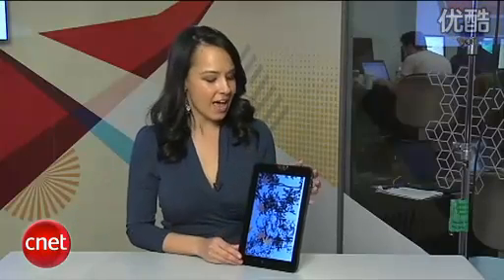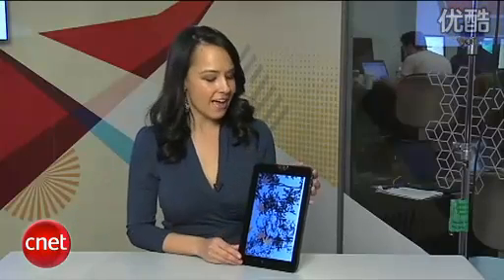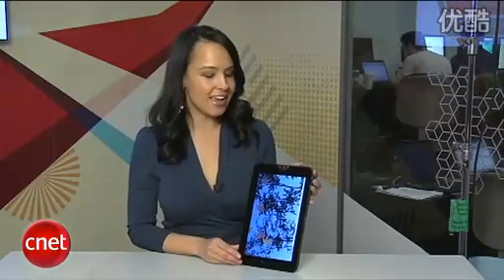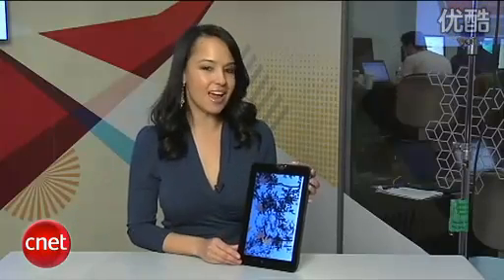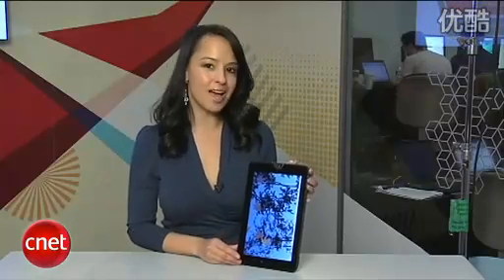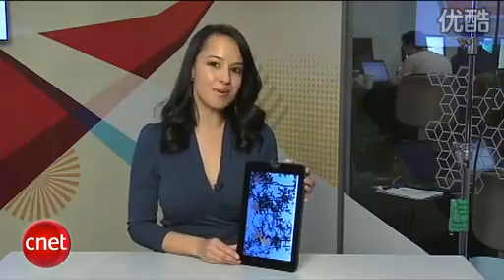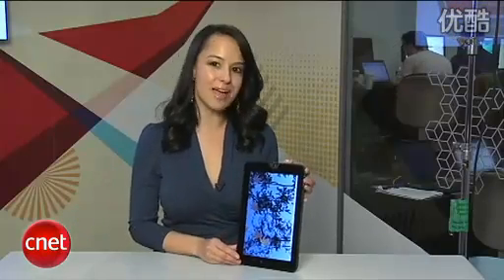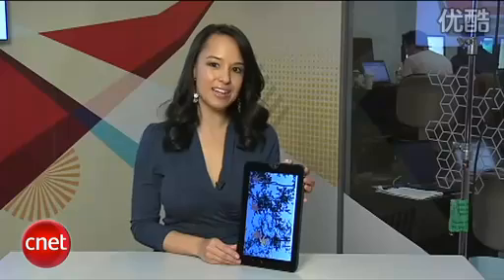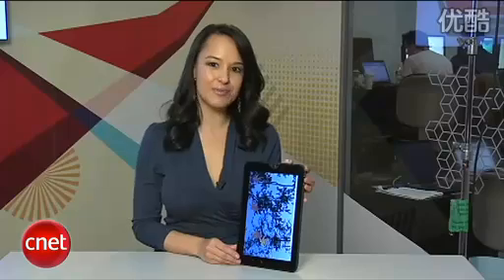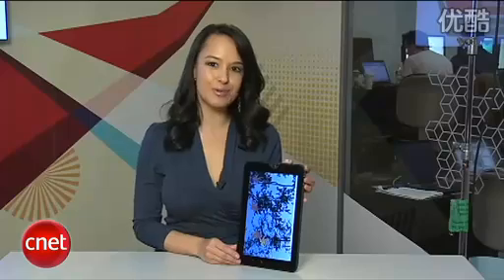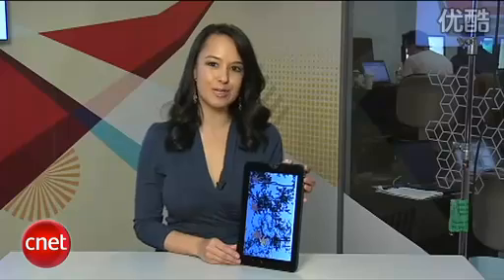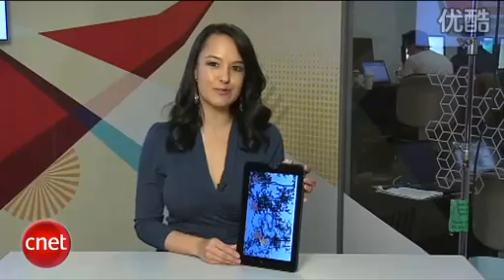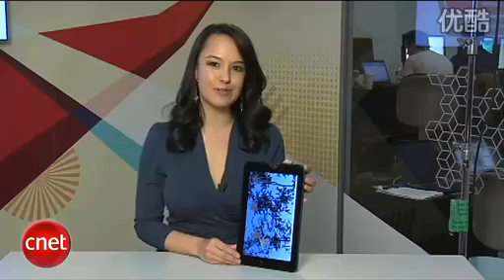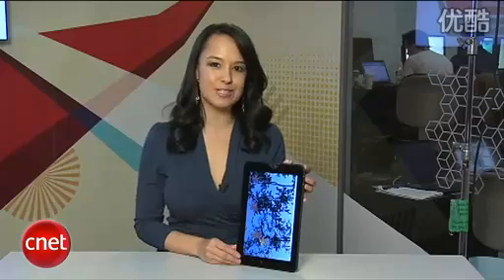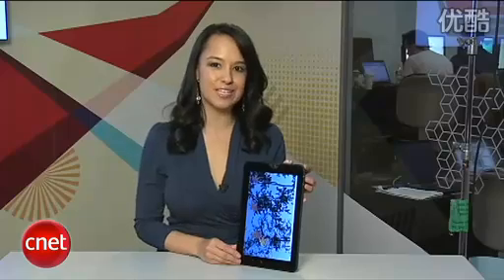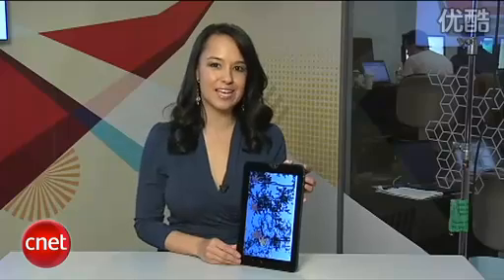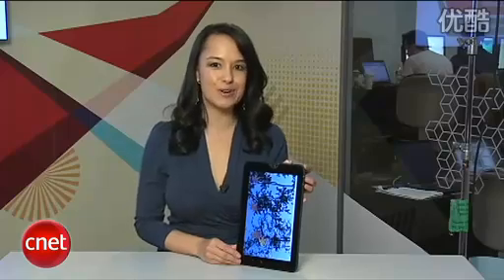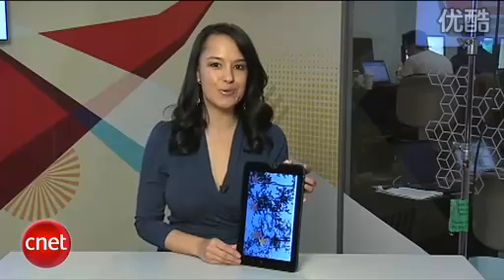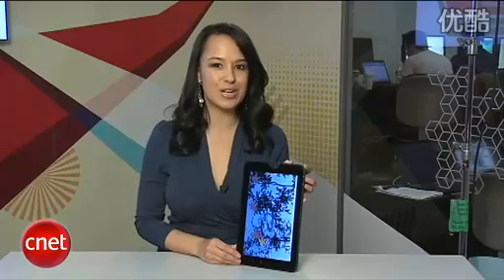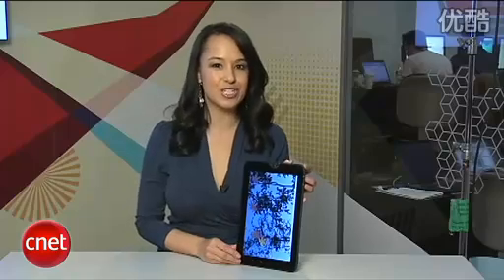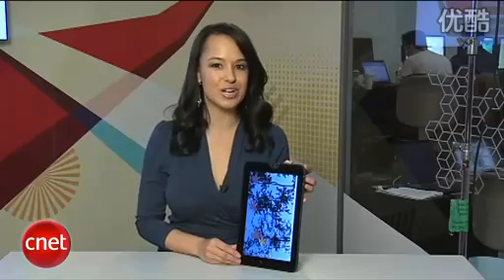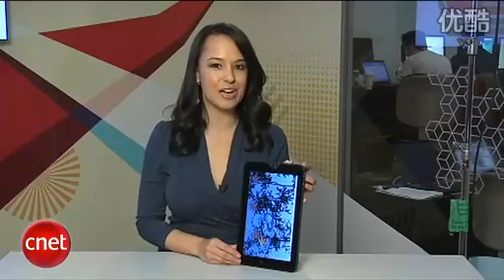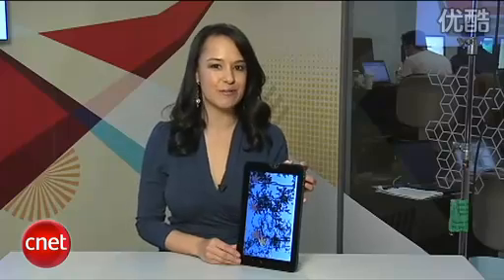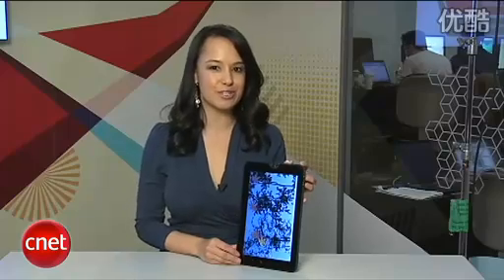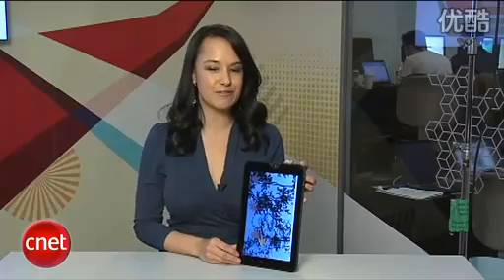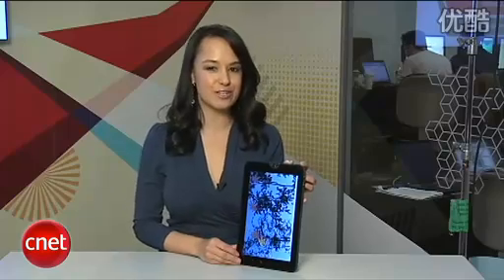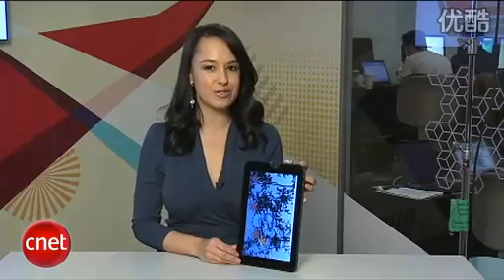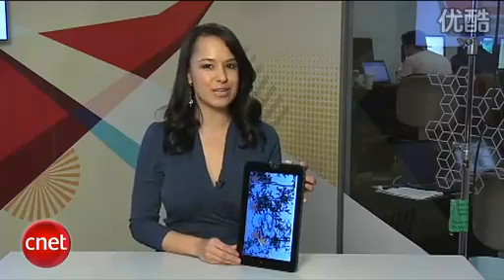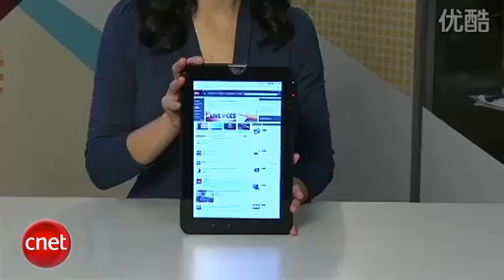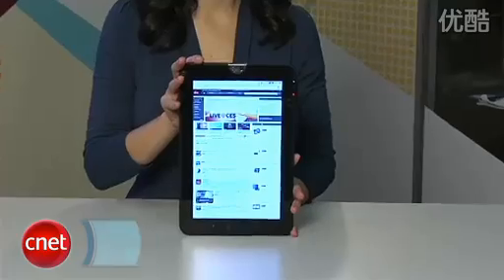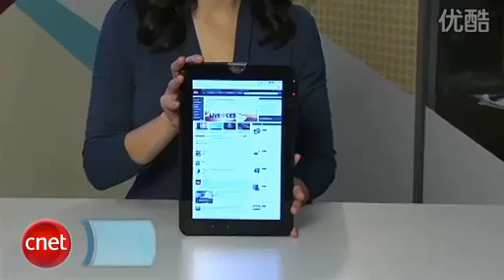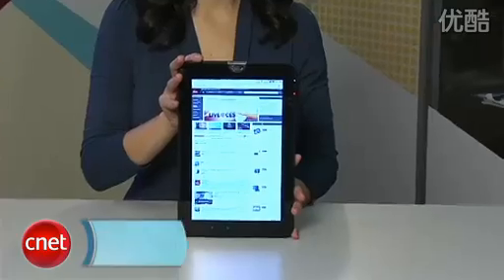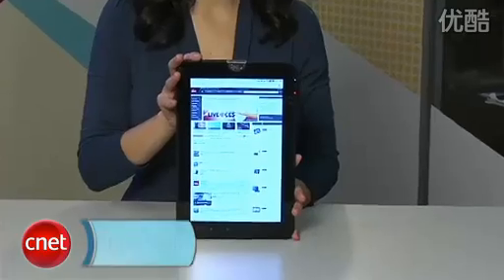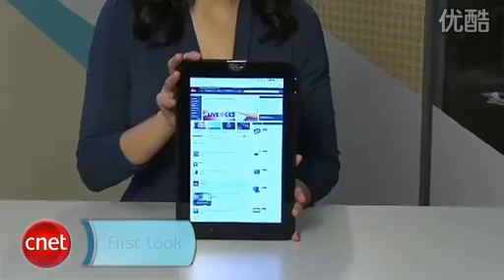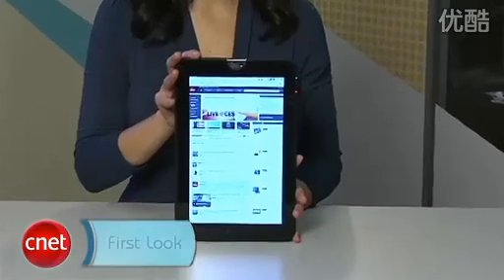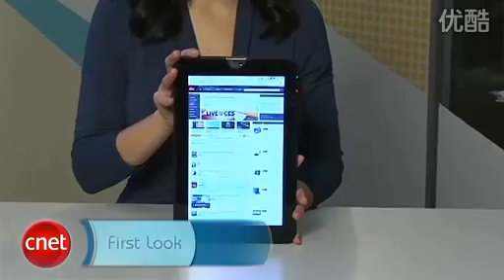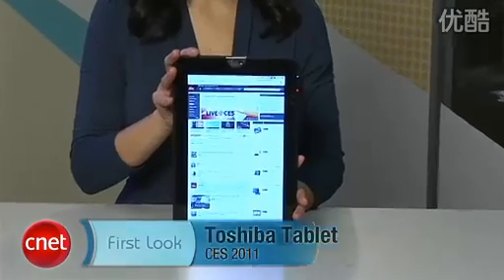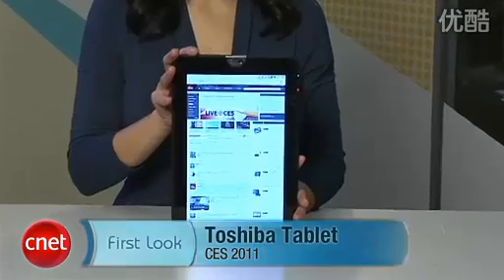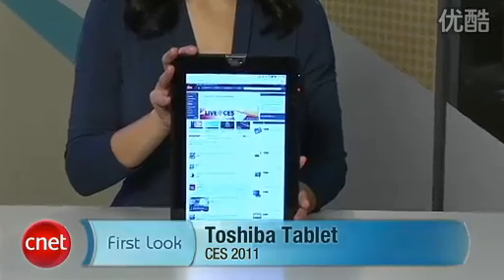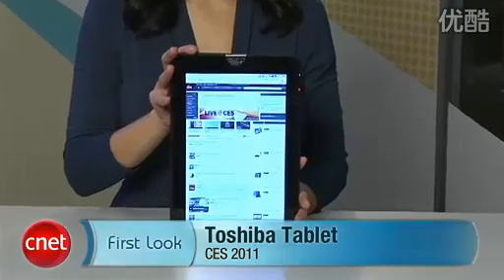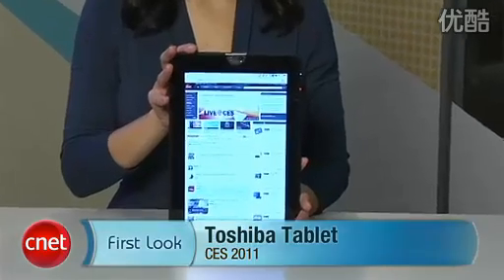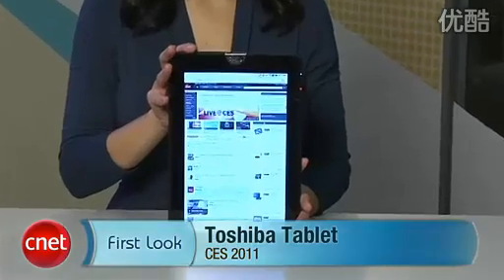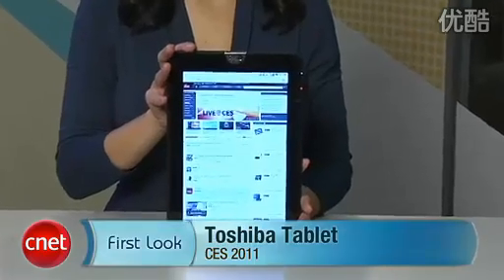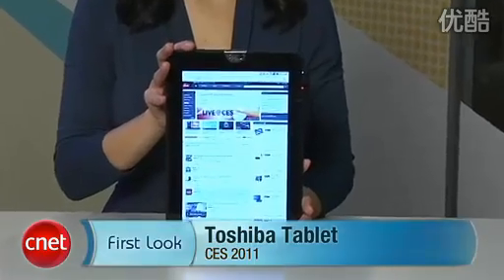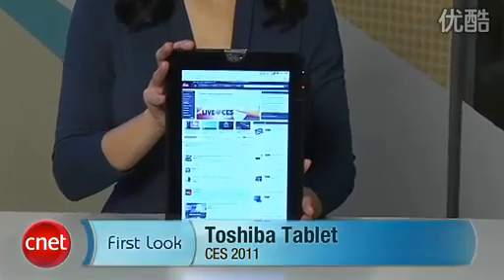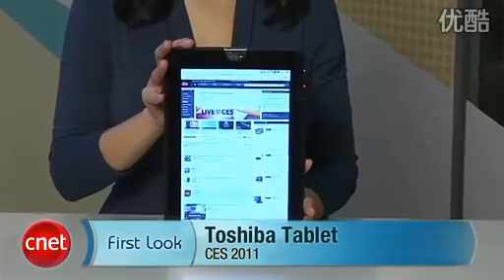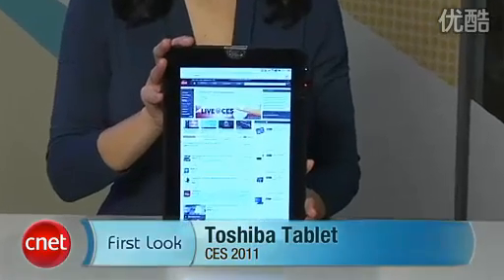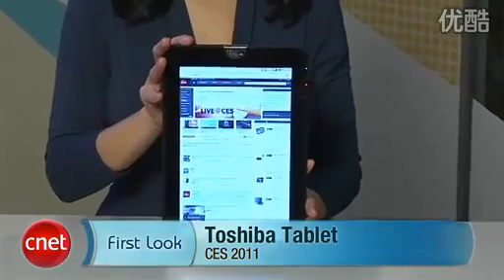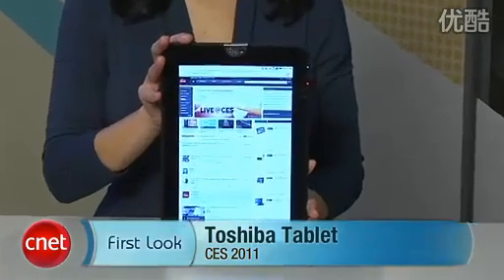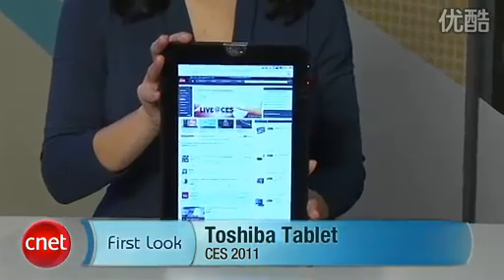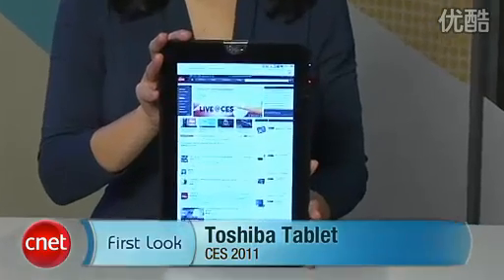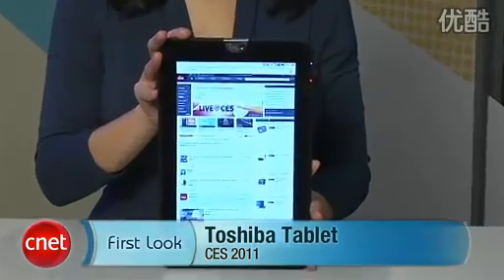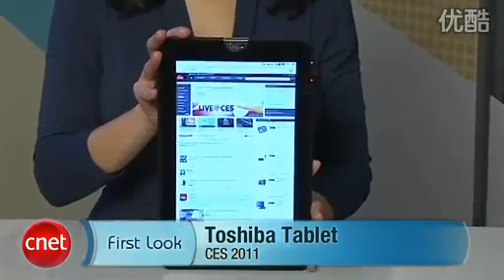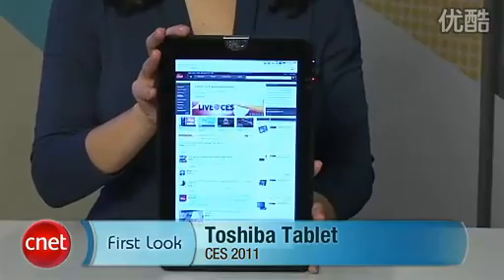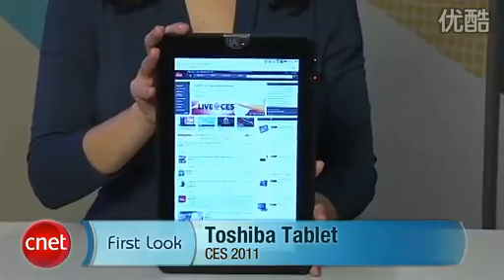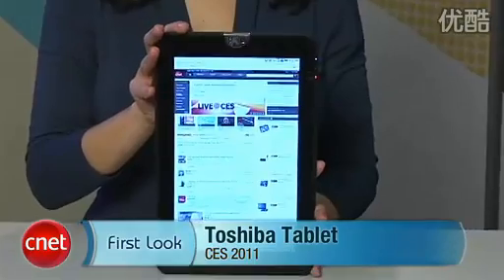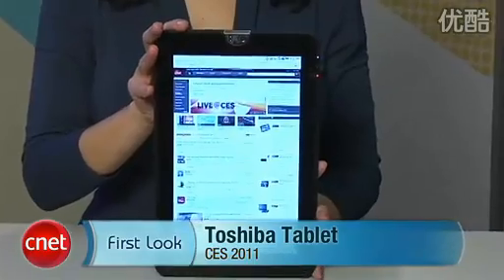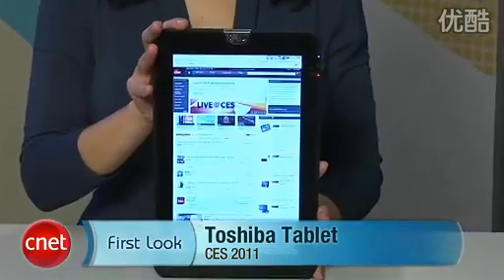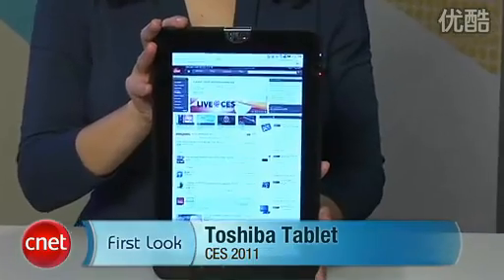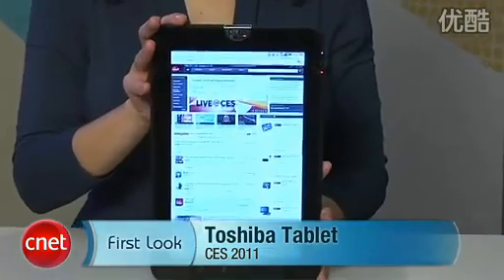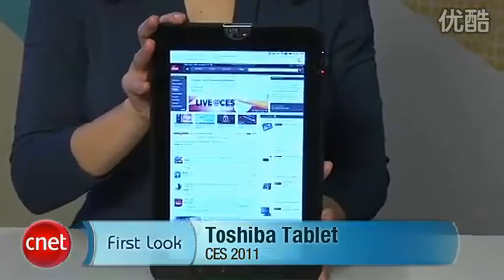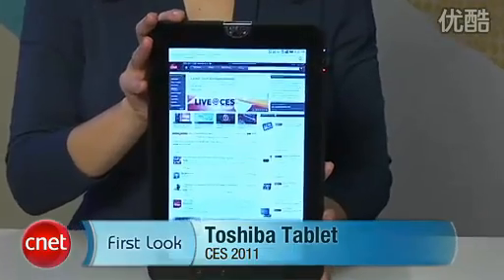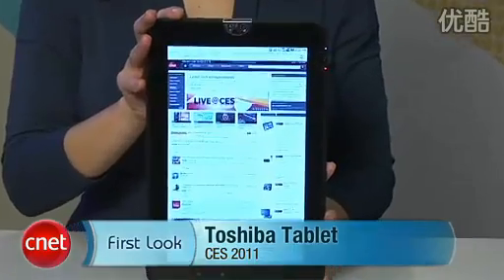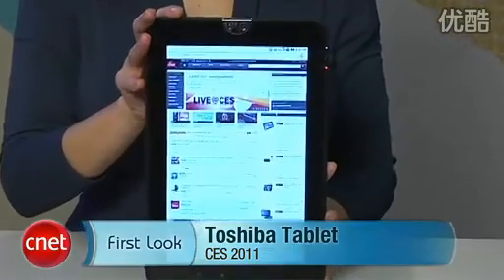Again, I'm Natalie Morris for CNET. You're watching our coverage of the 2011 Consumer Electronics Show, and you just took a first look at the Toshiba Tablet.